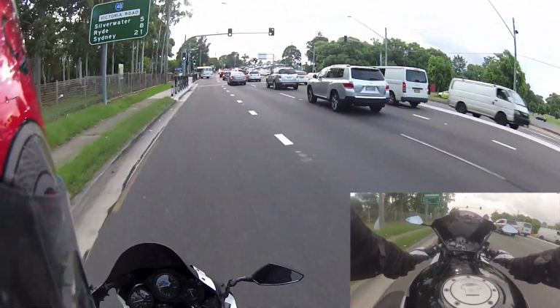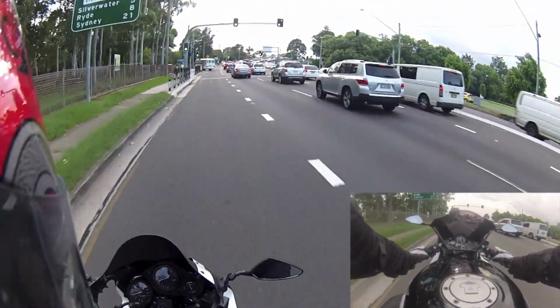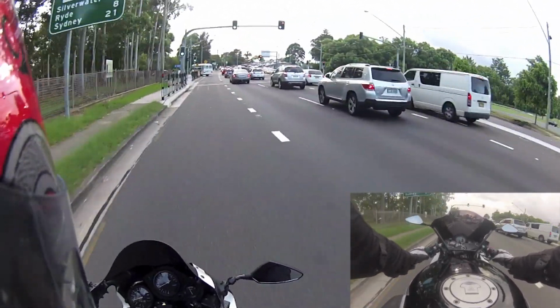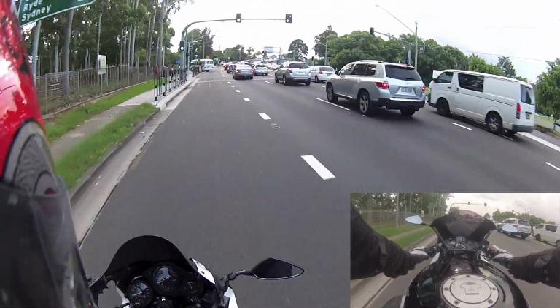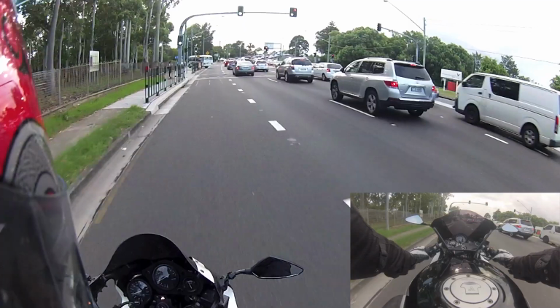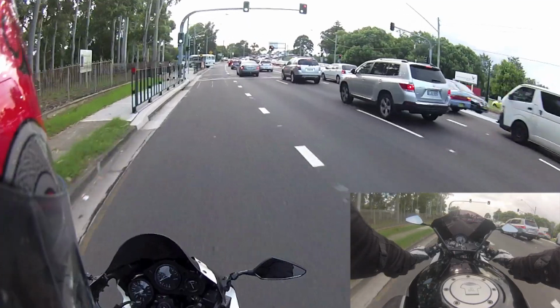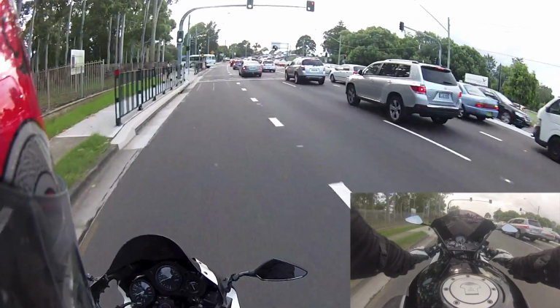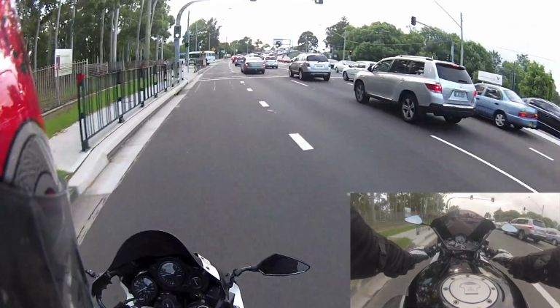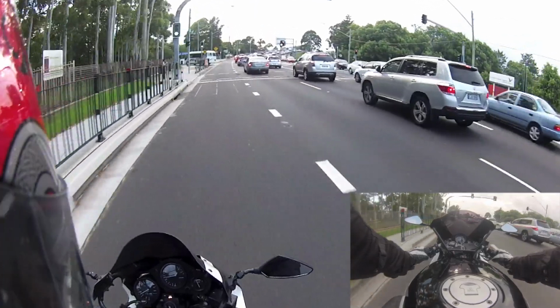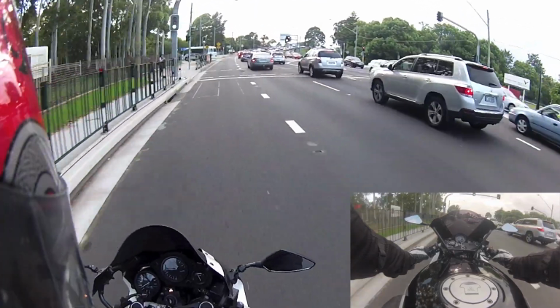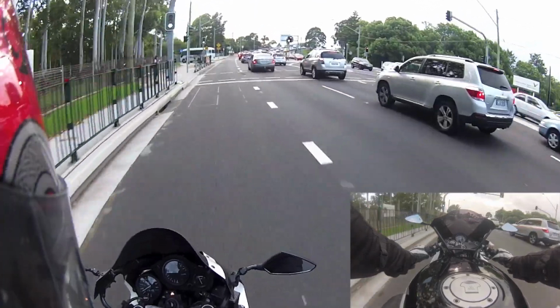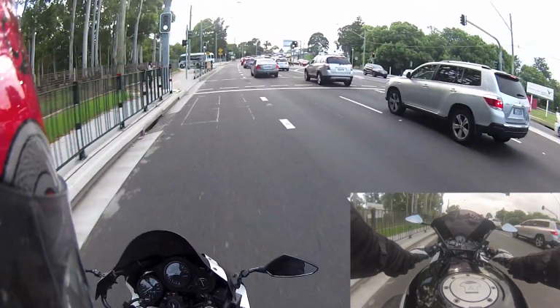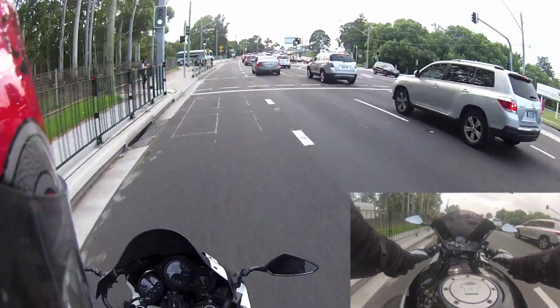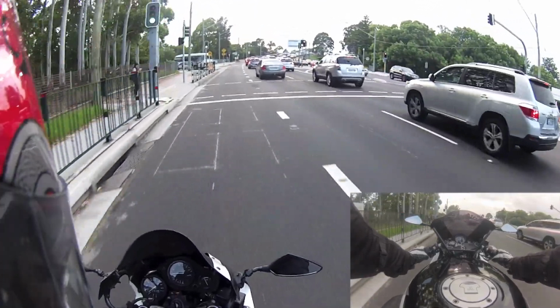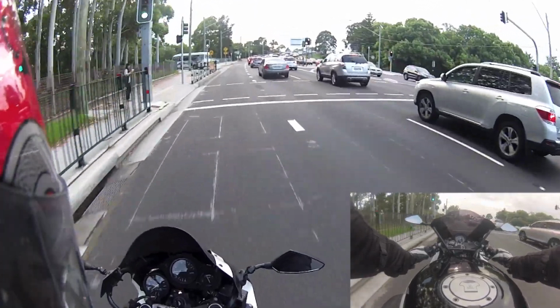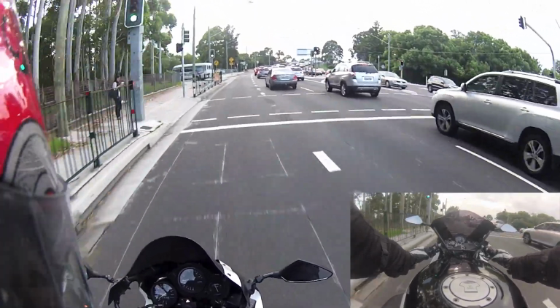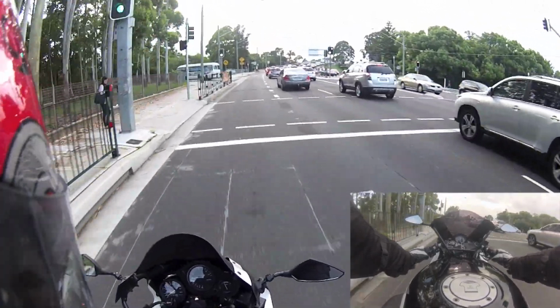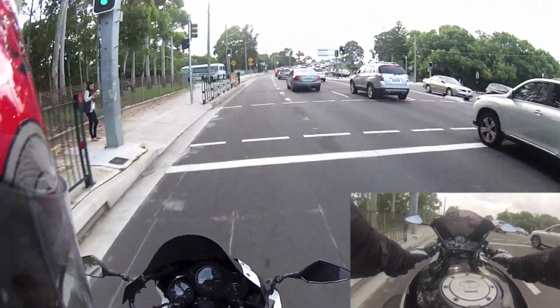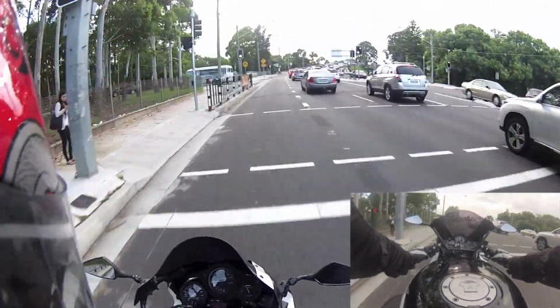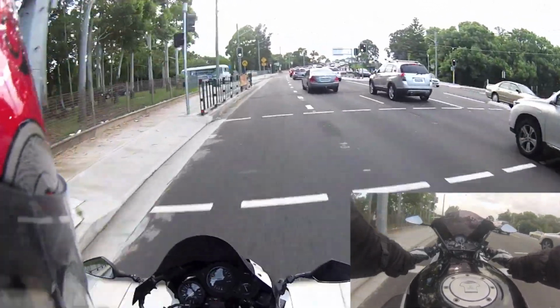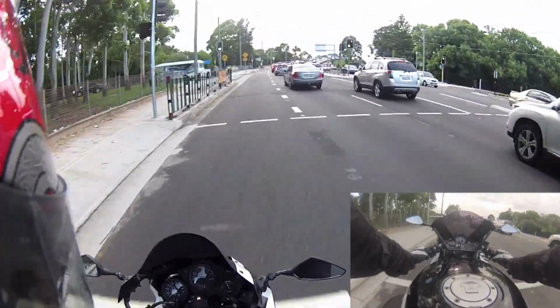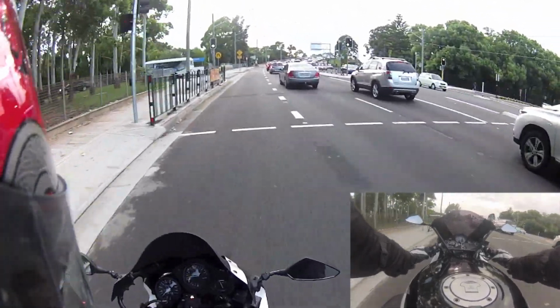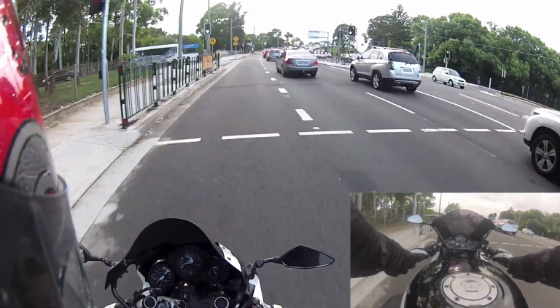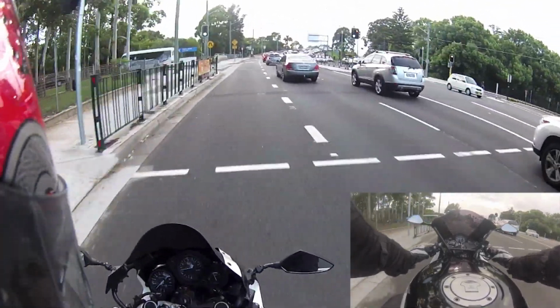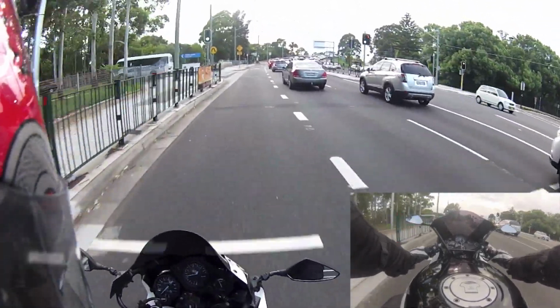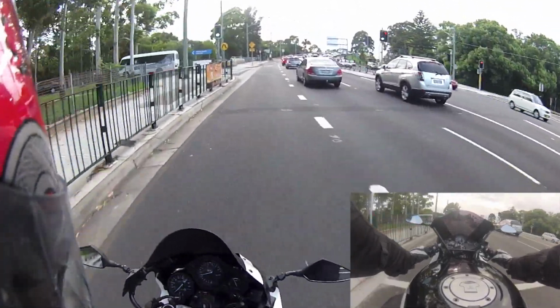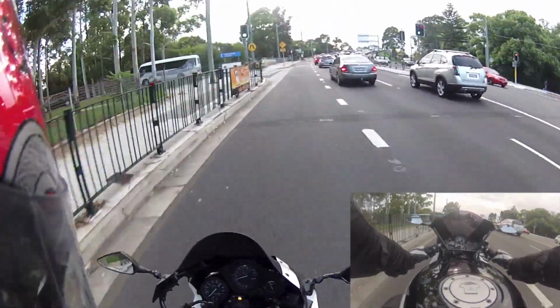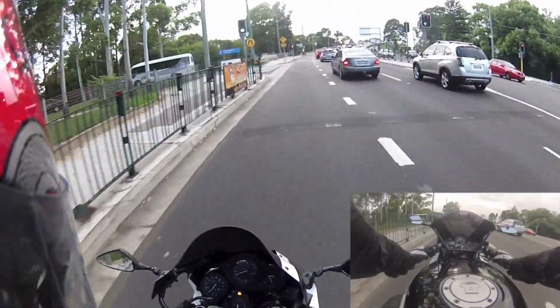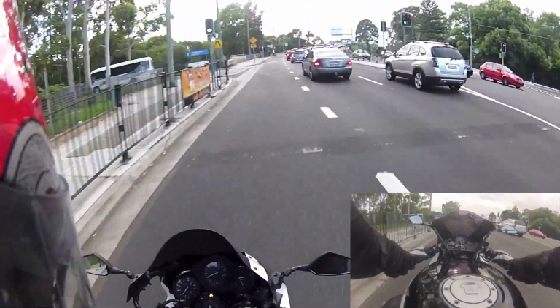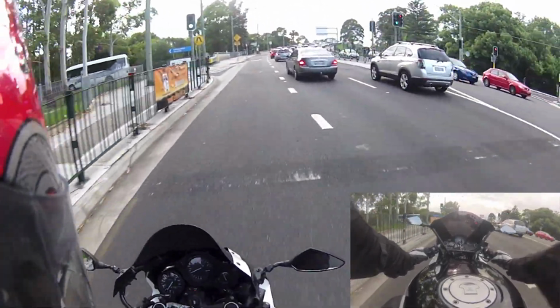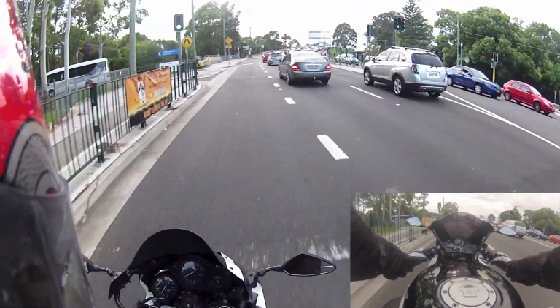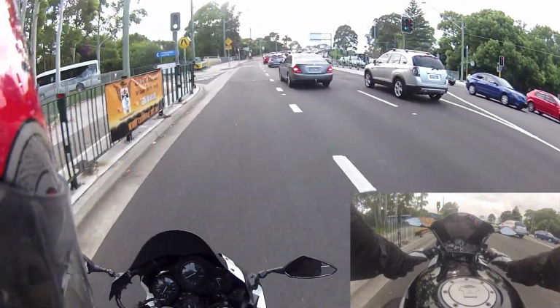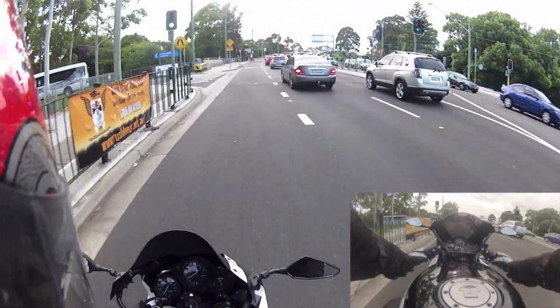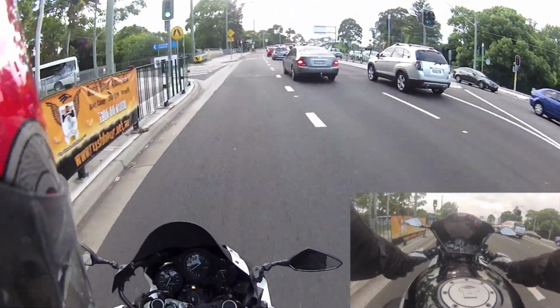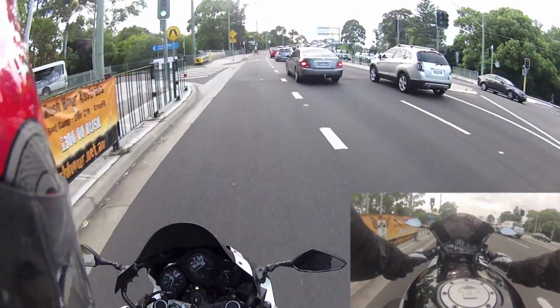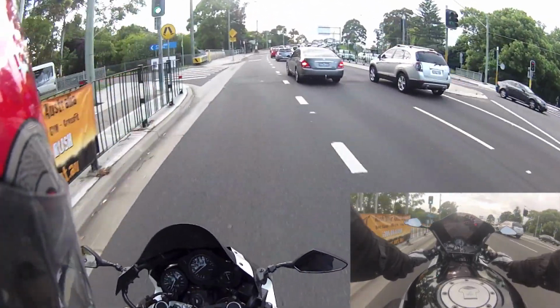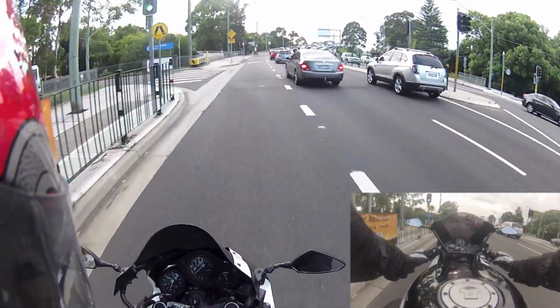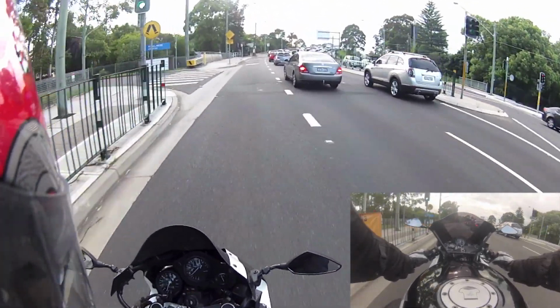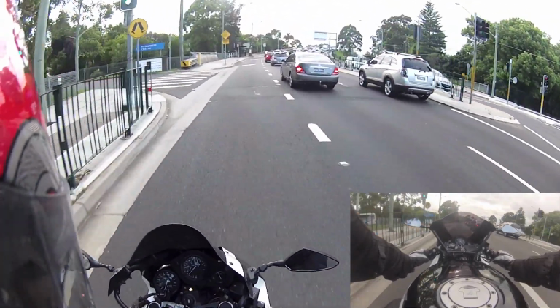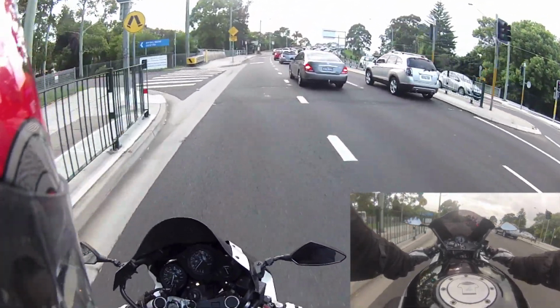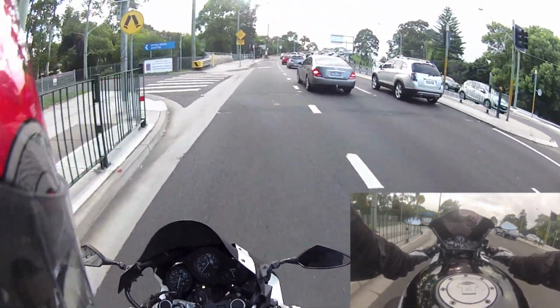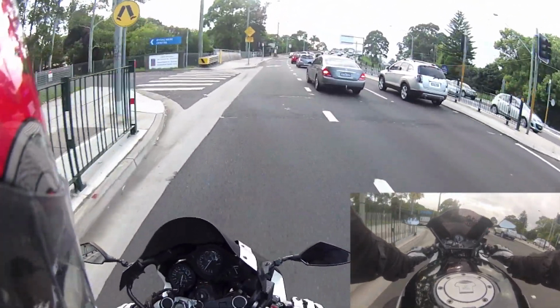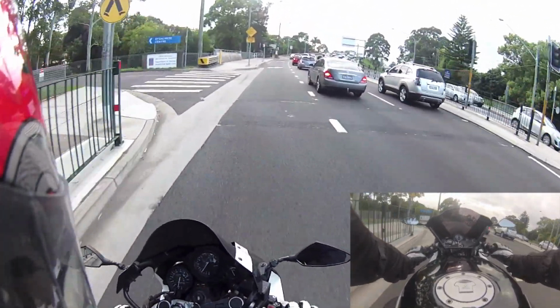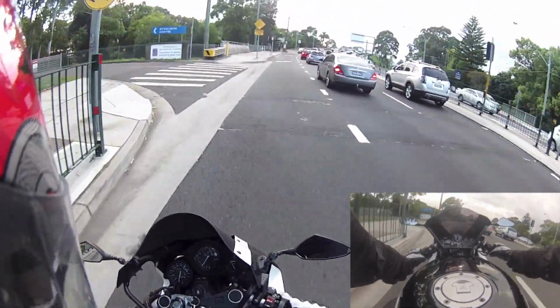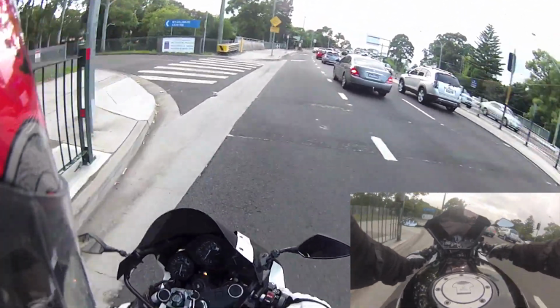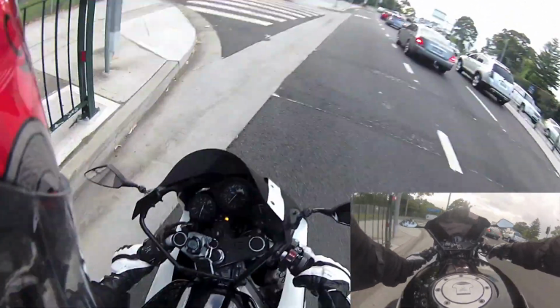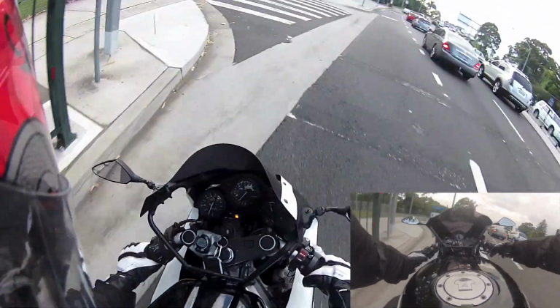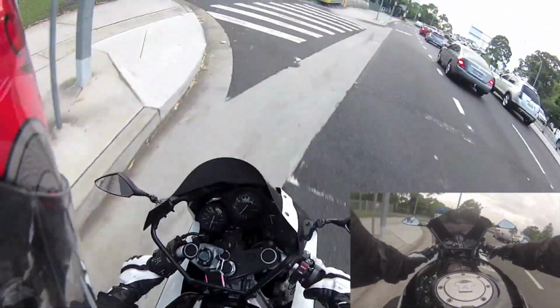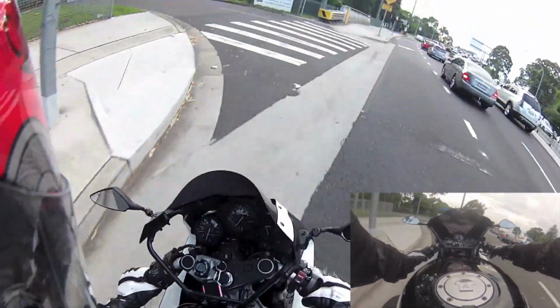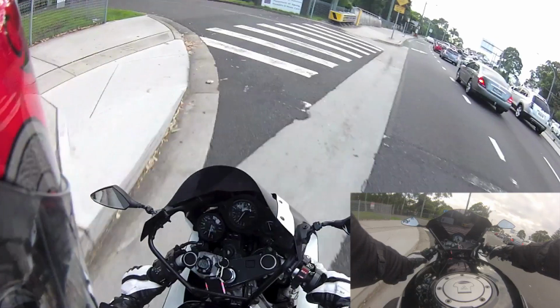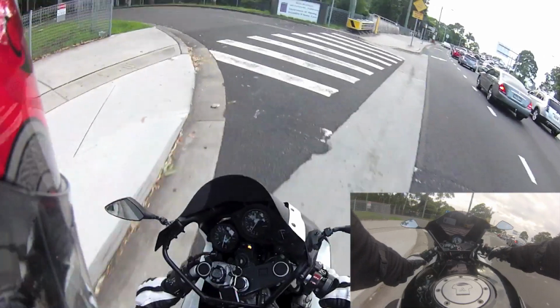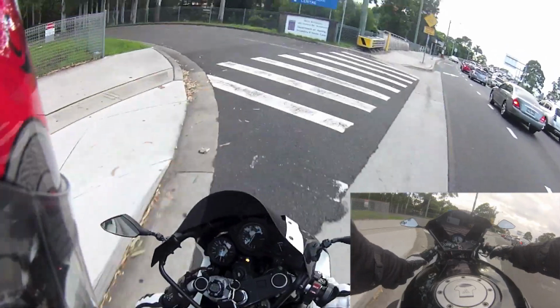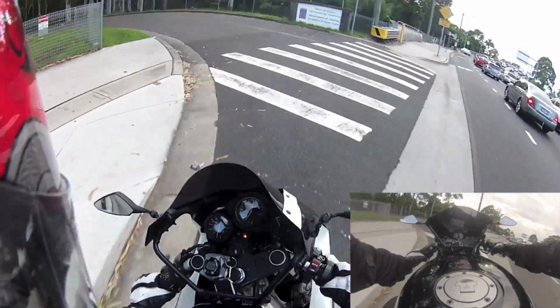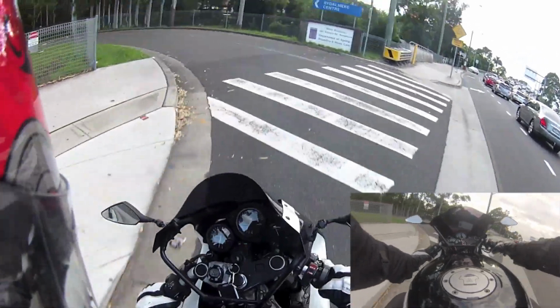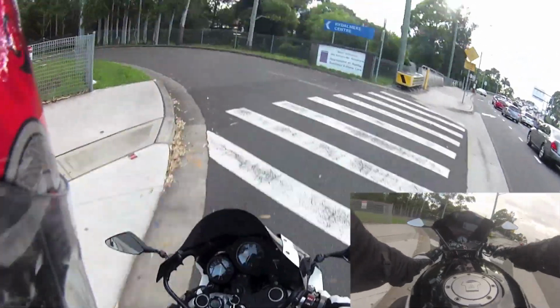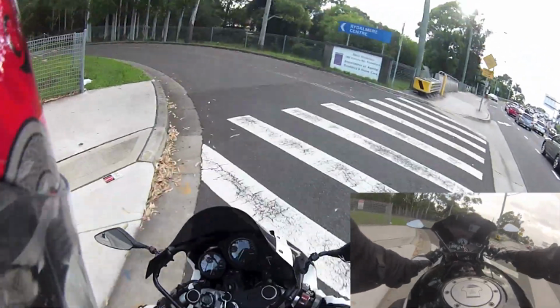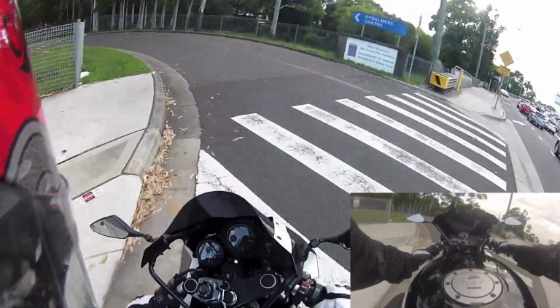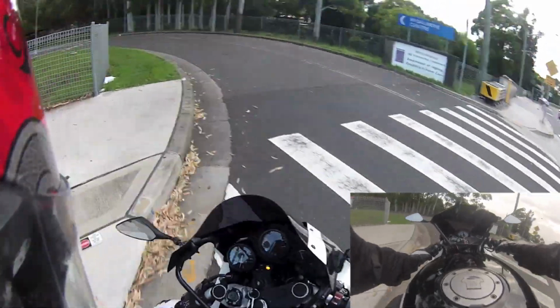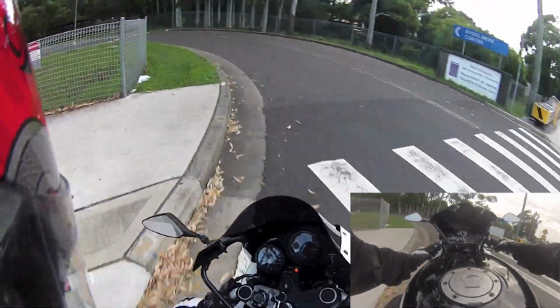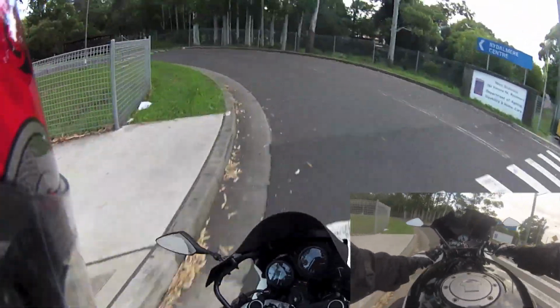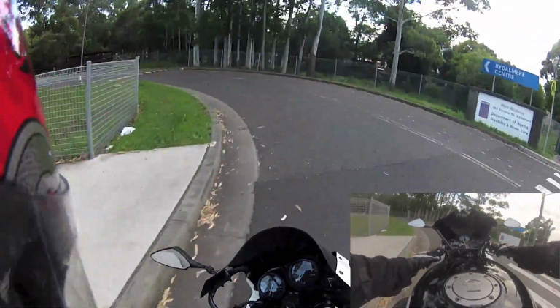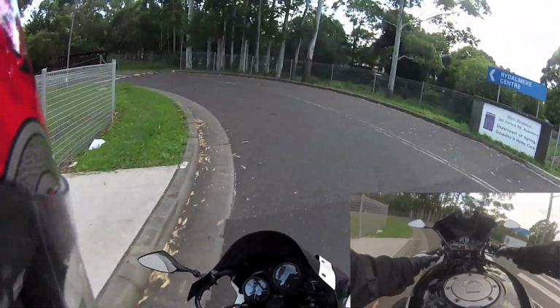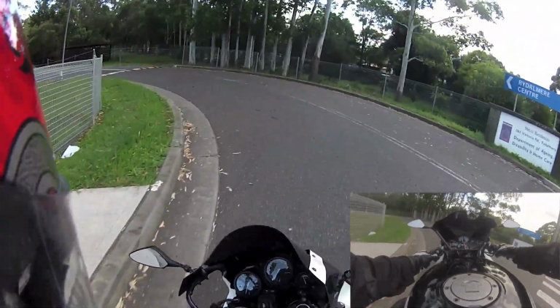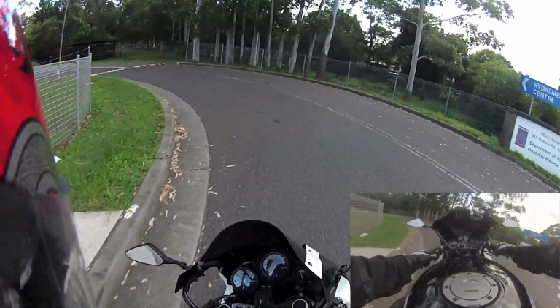That's my uni to the left, but the entry is over here — across this little bridge walkway thing.